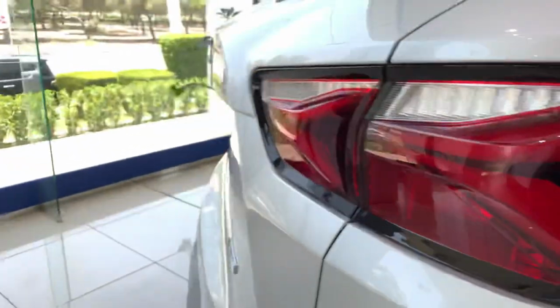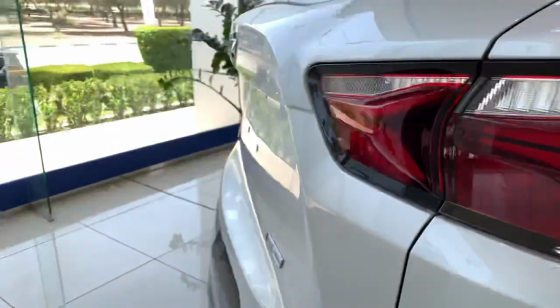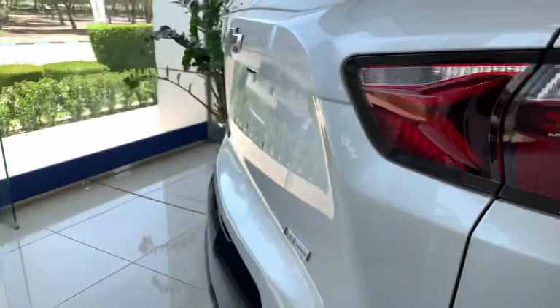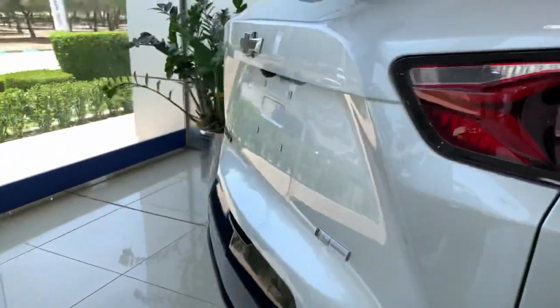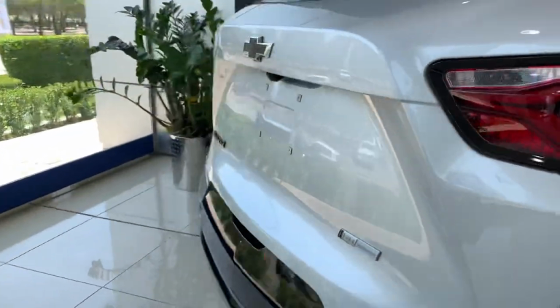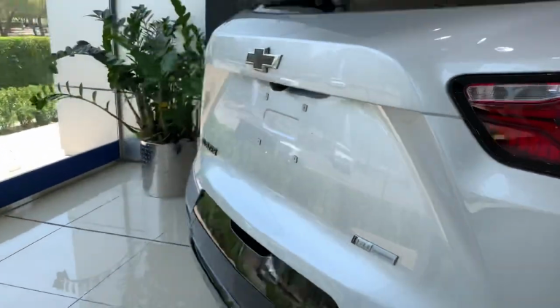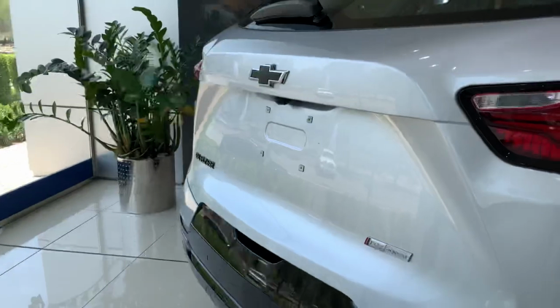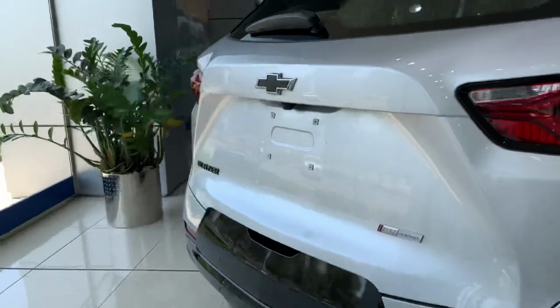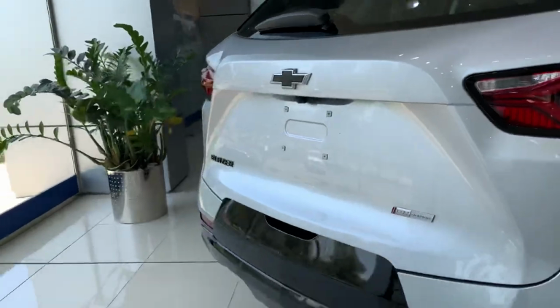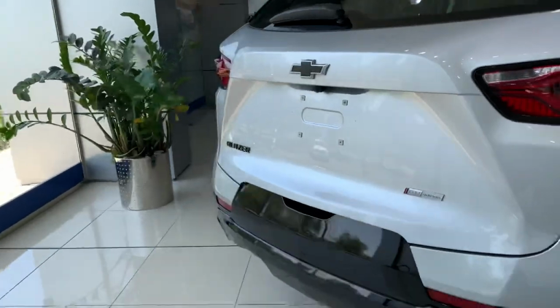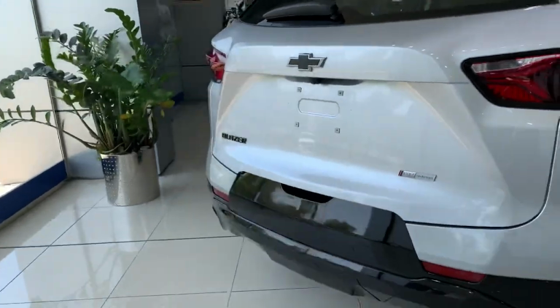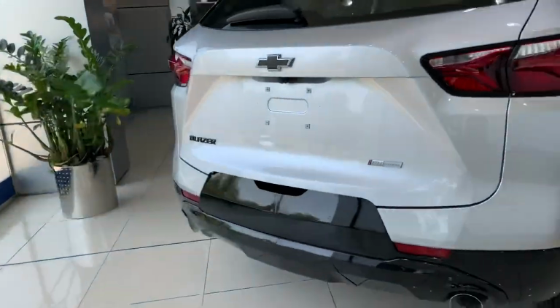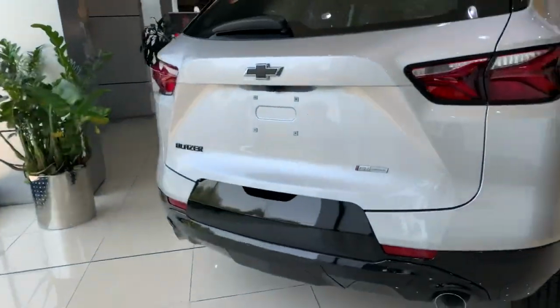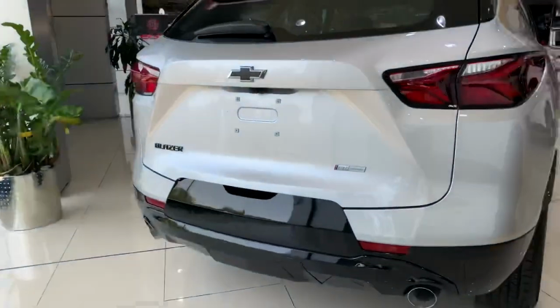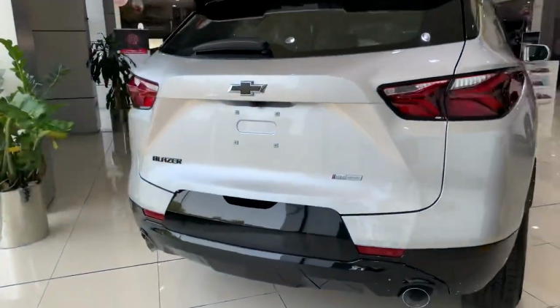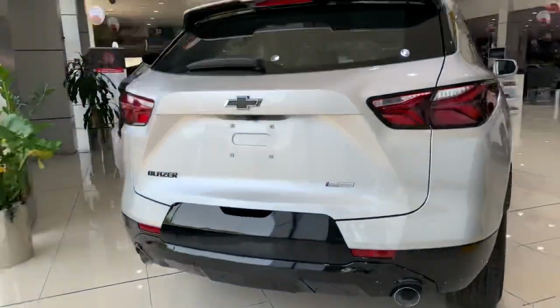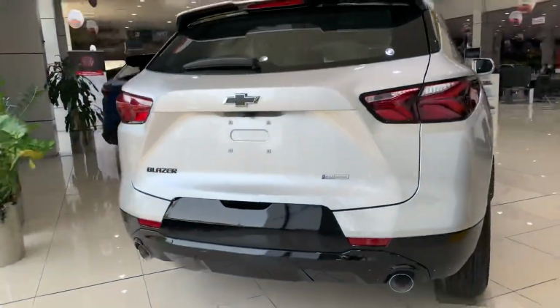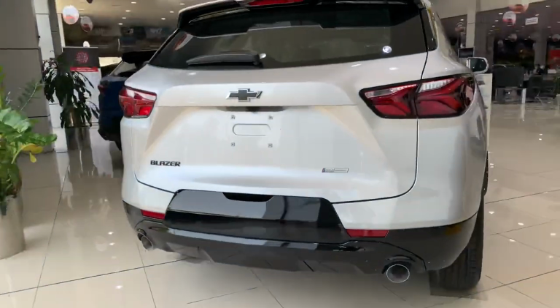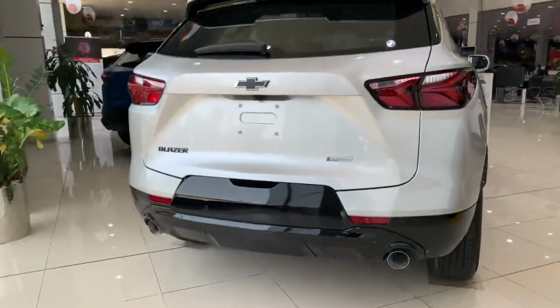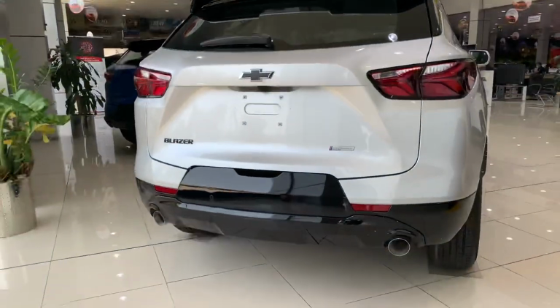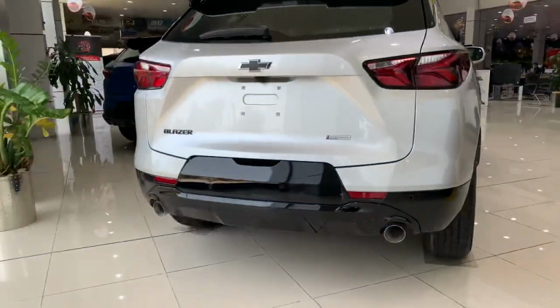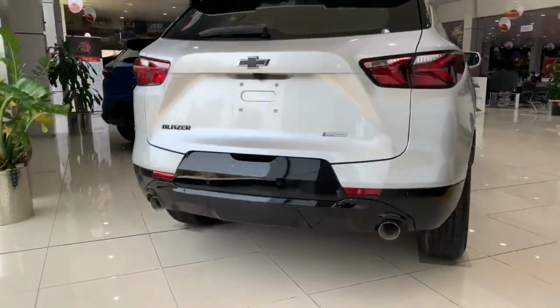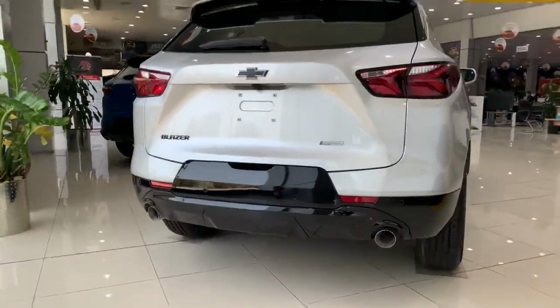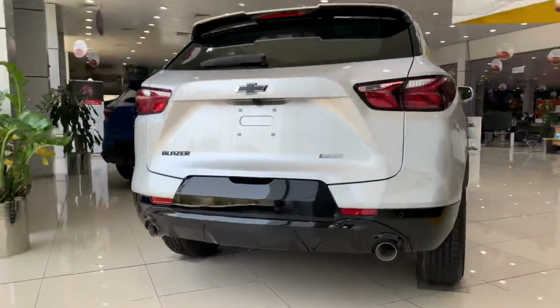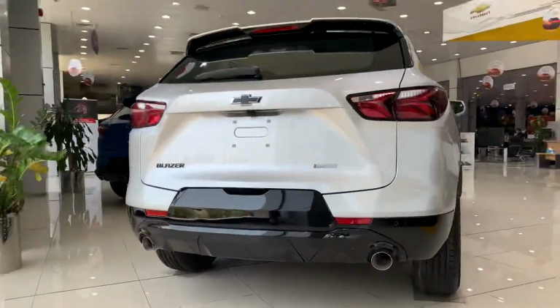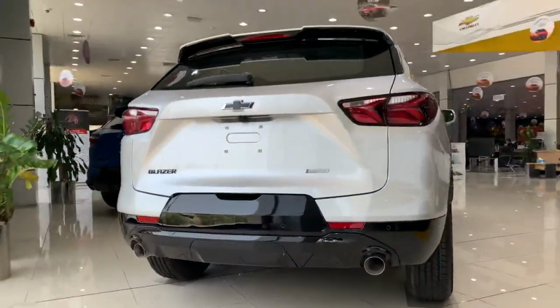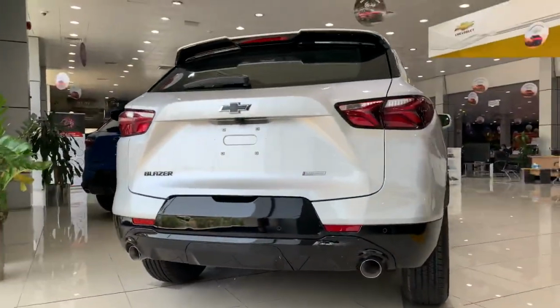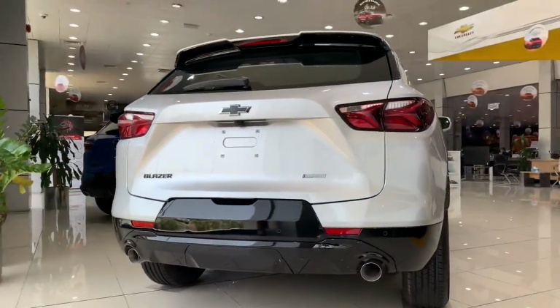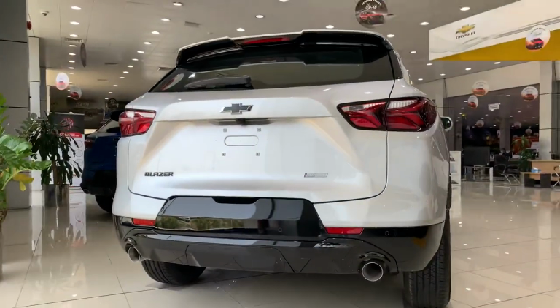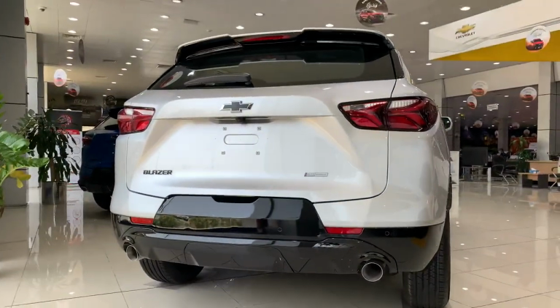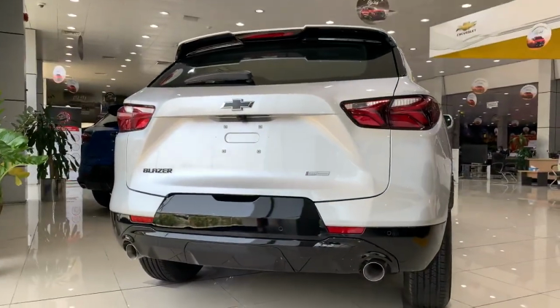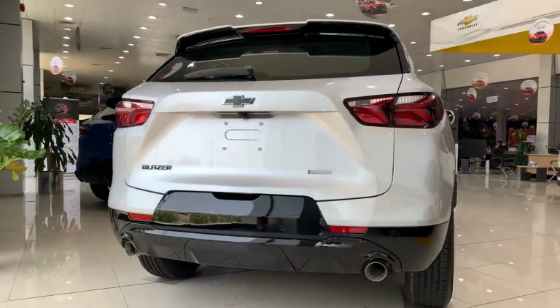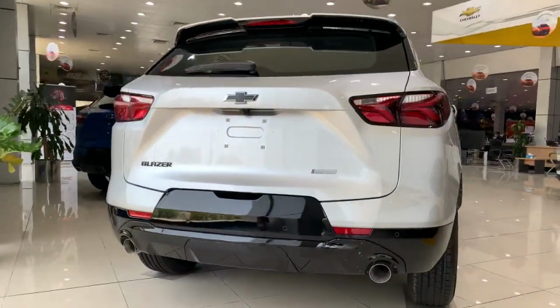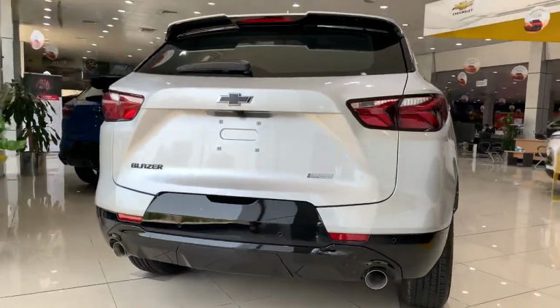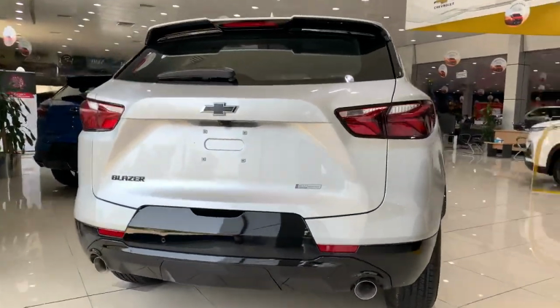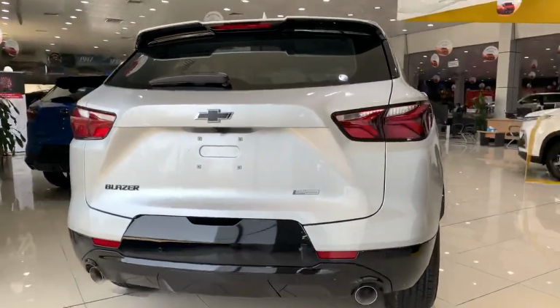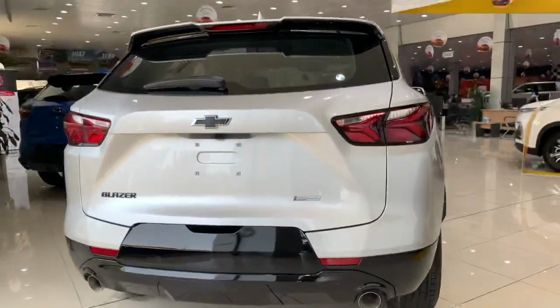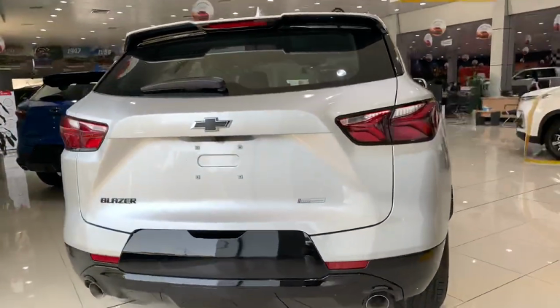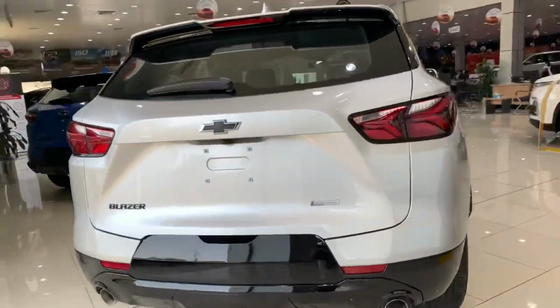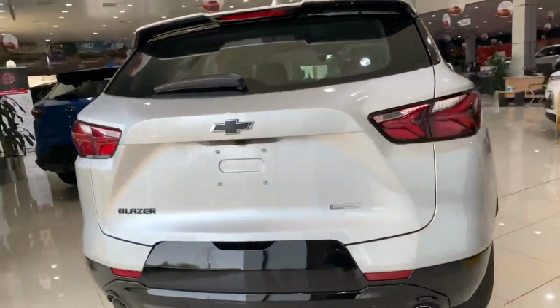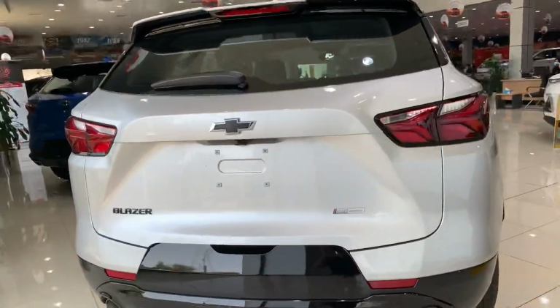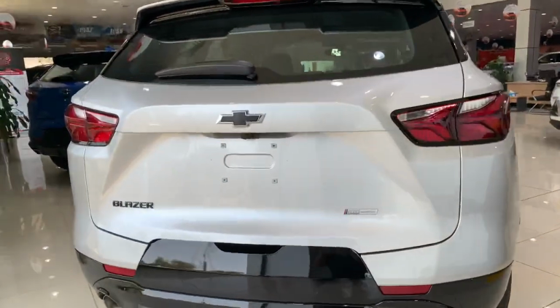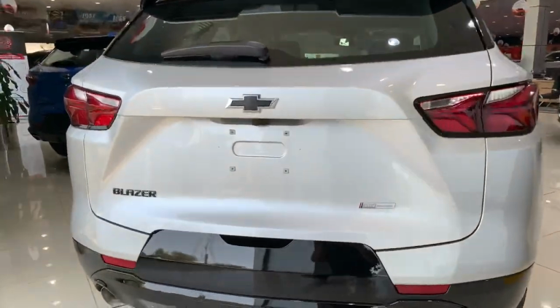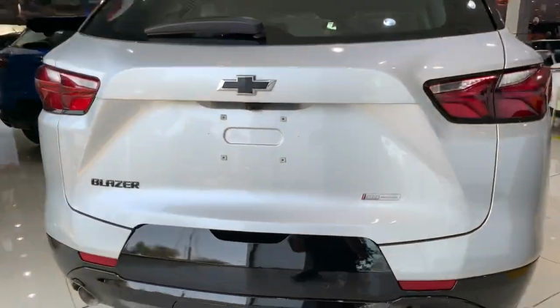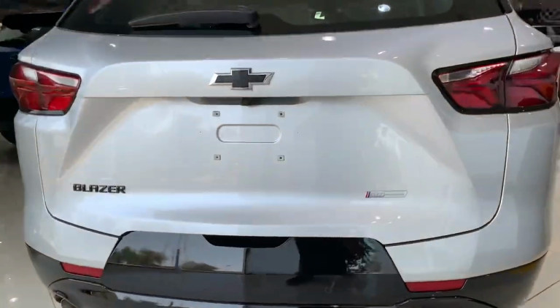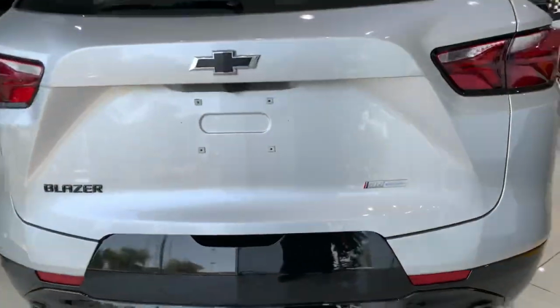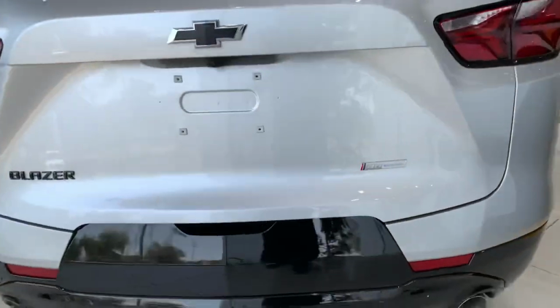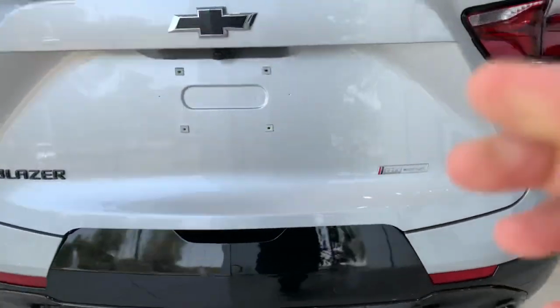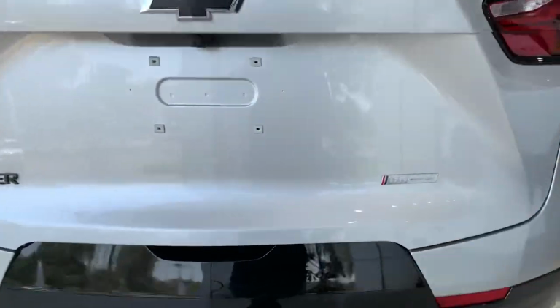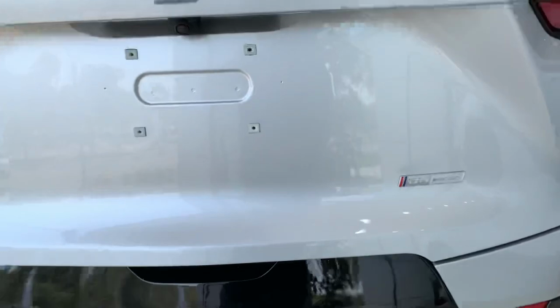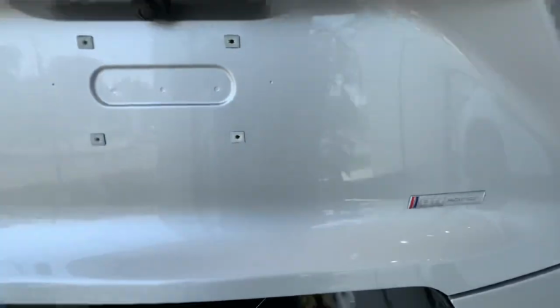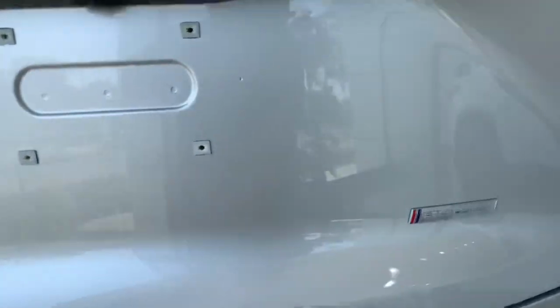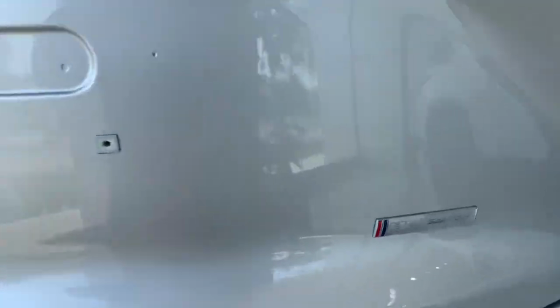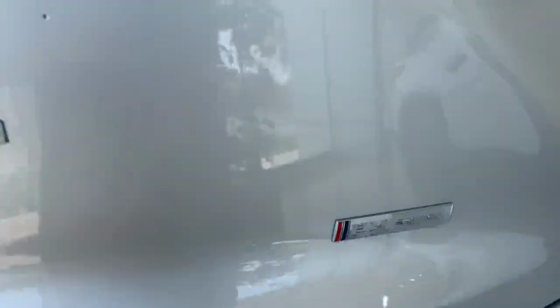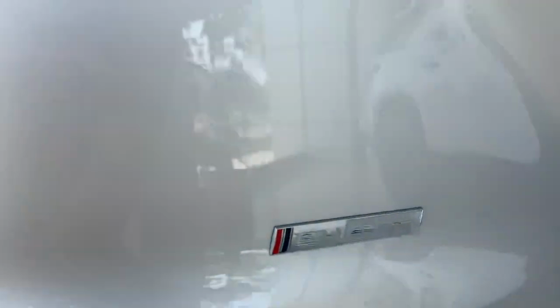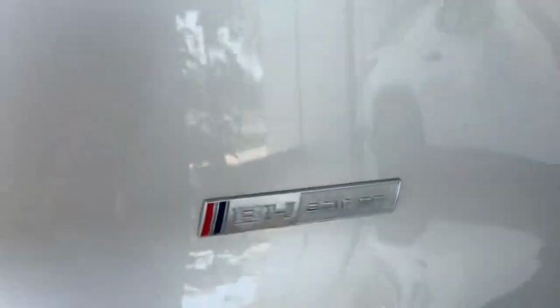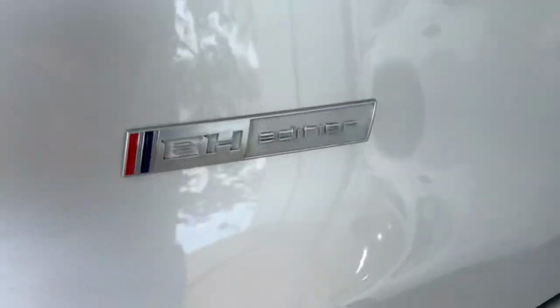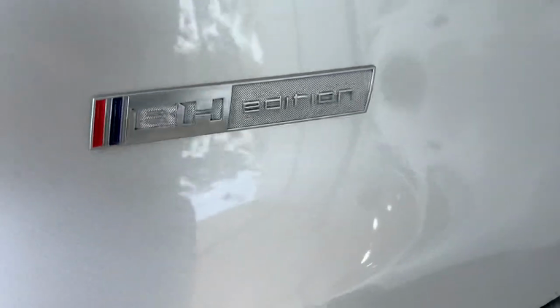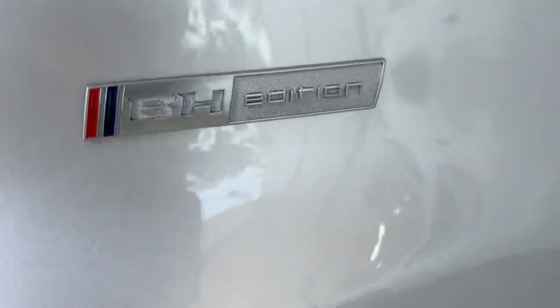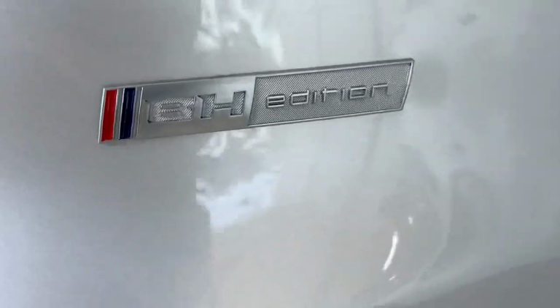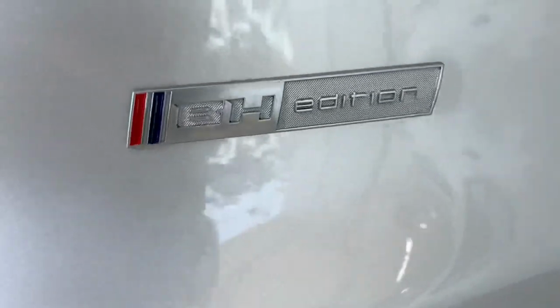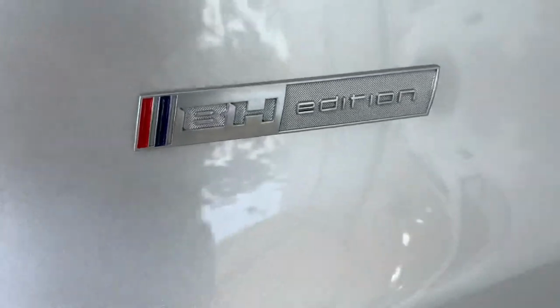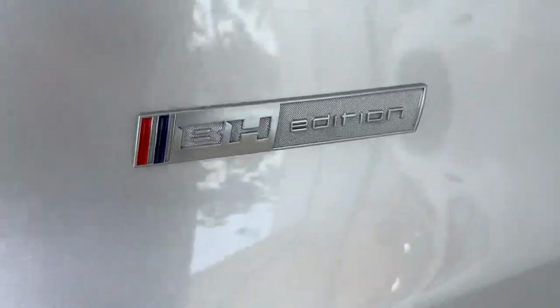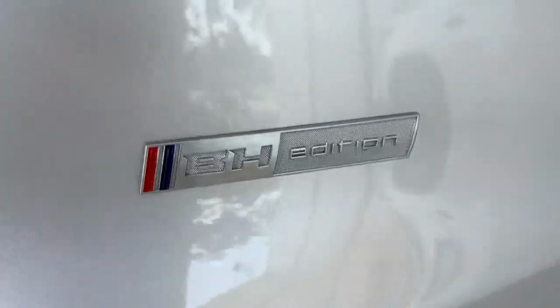See how it looks like from the back side. Very nice, very sporty. It's called BH Edition.